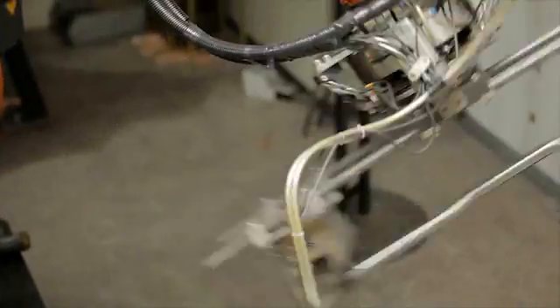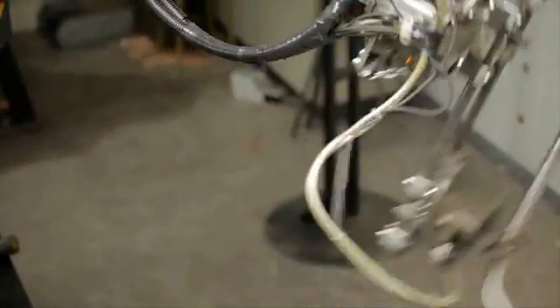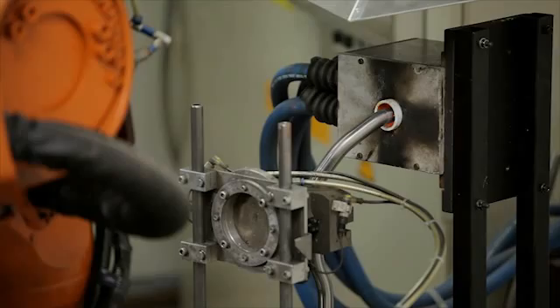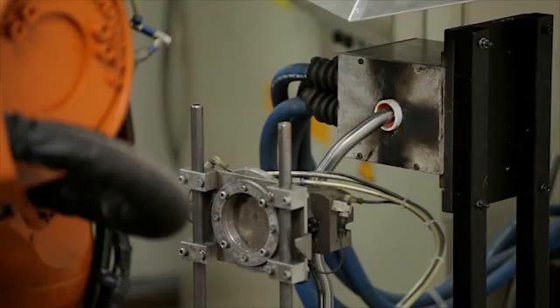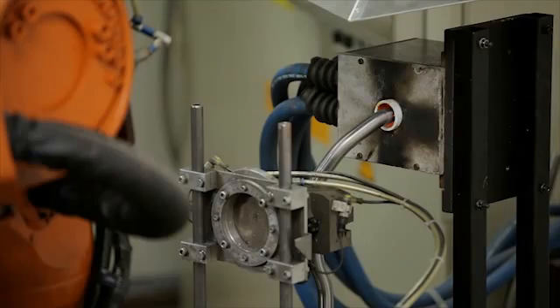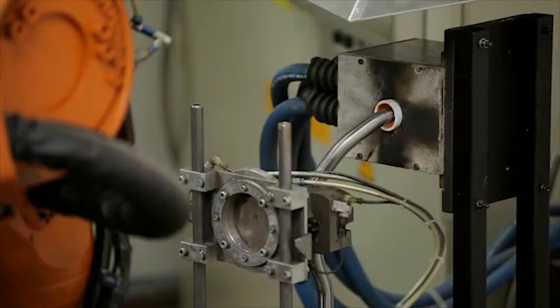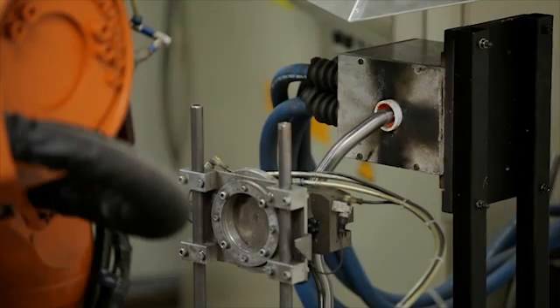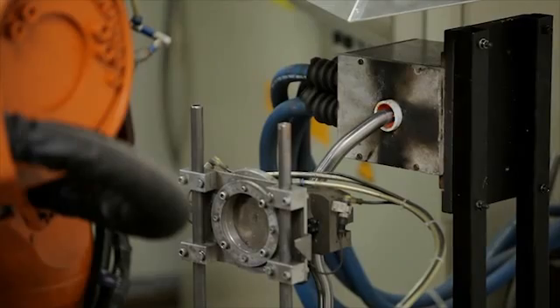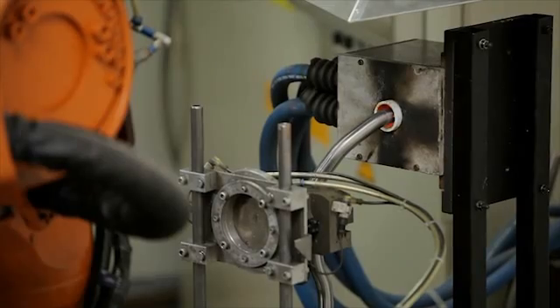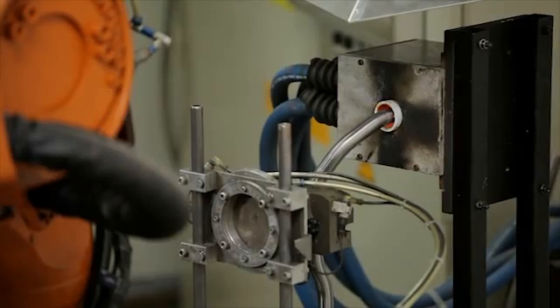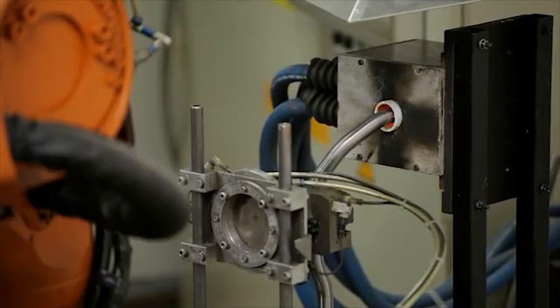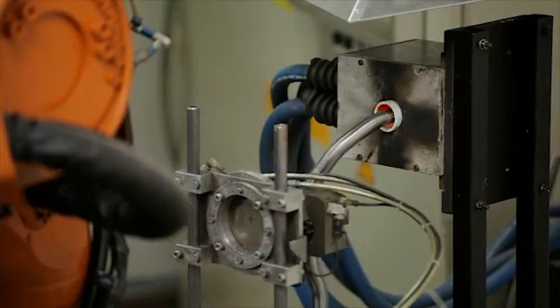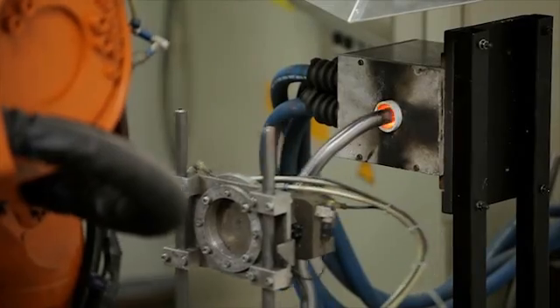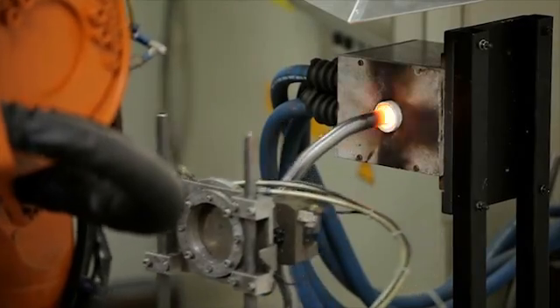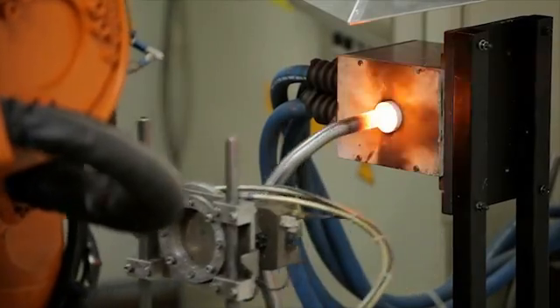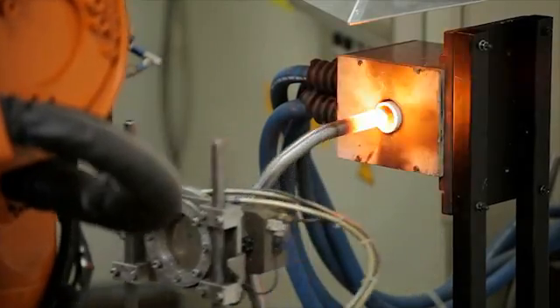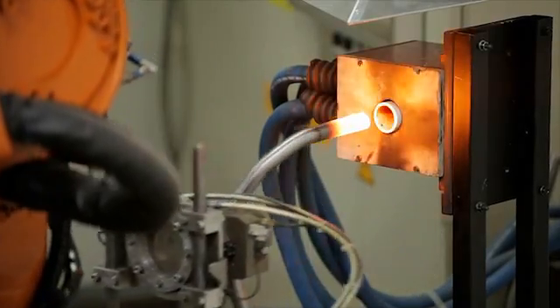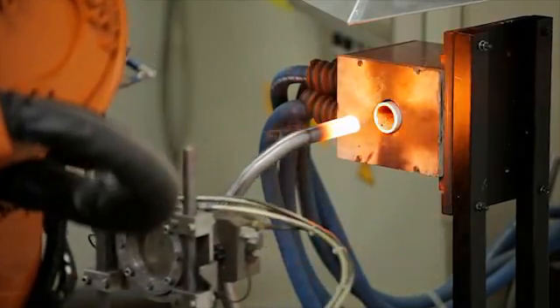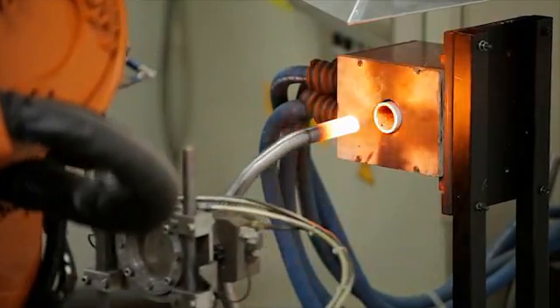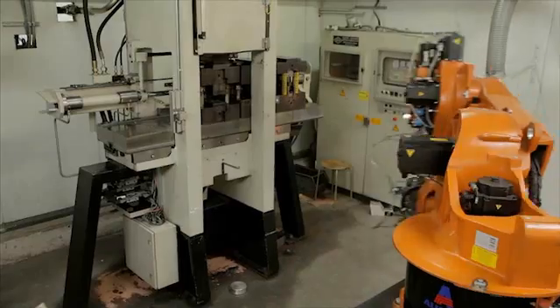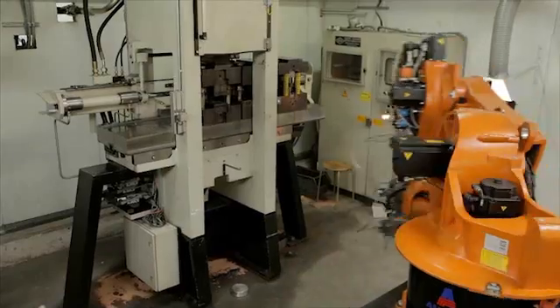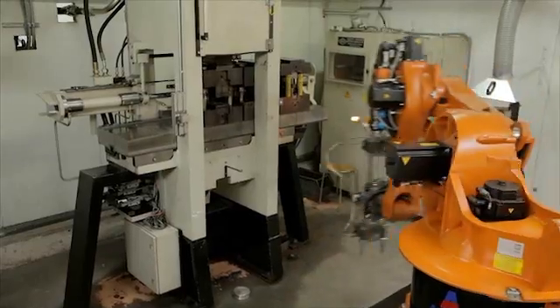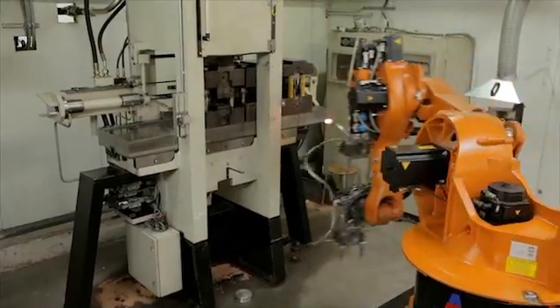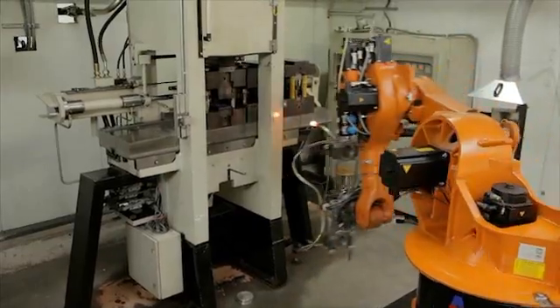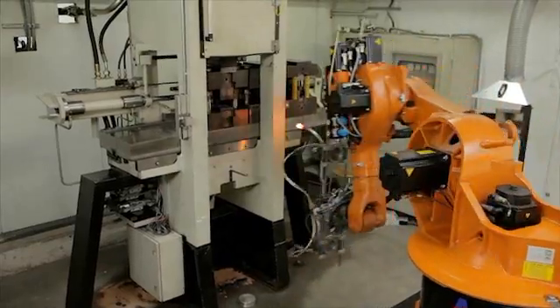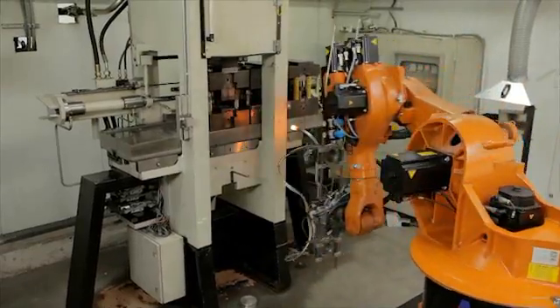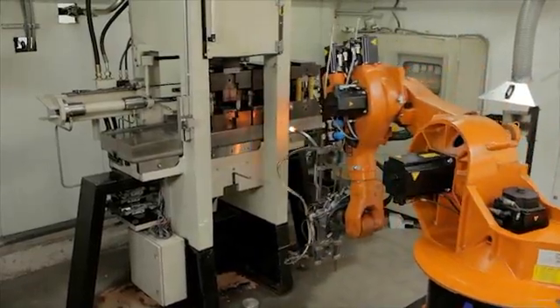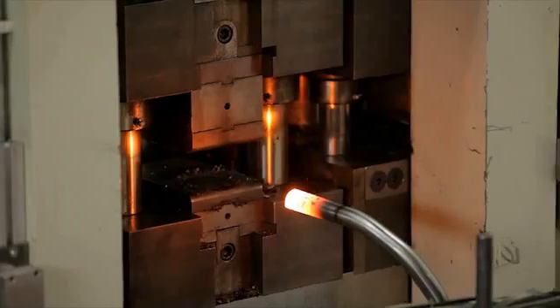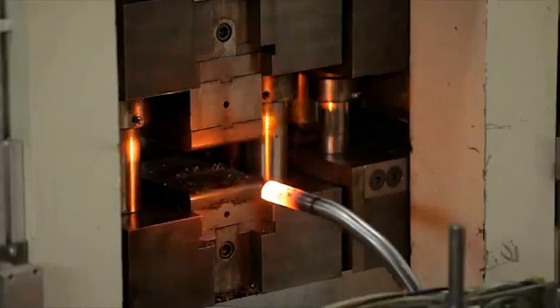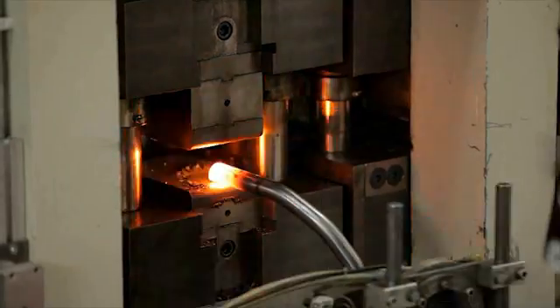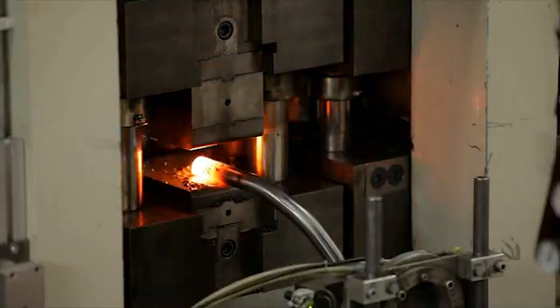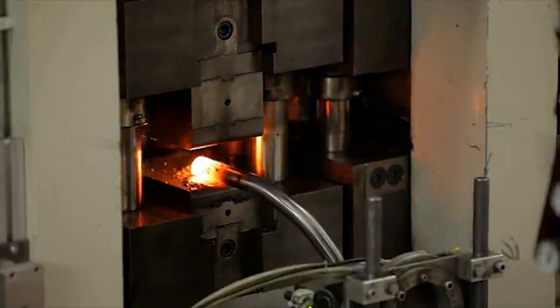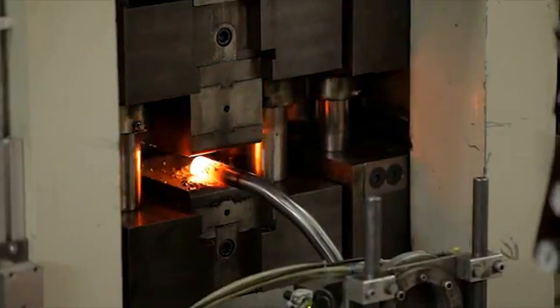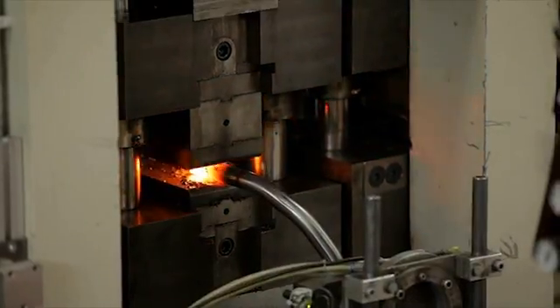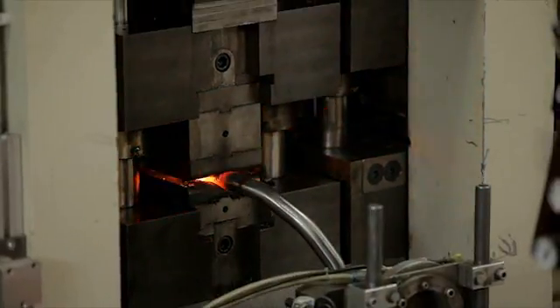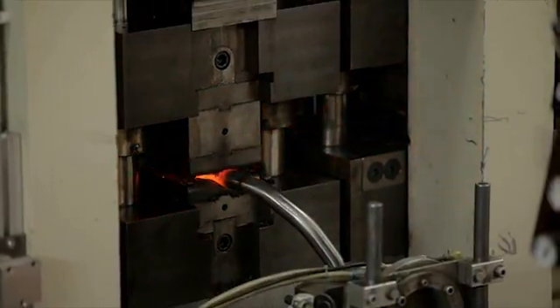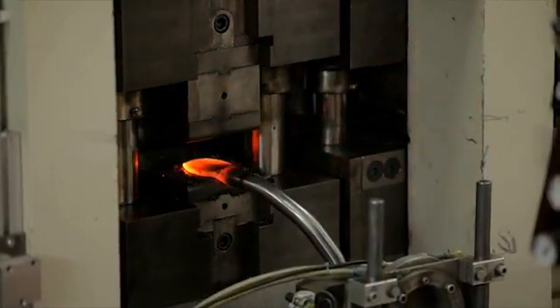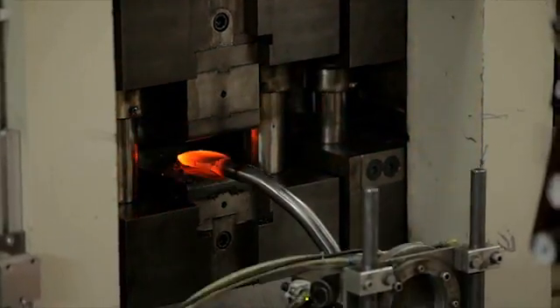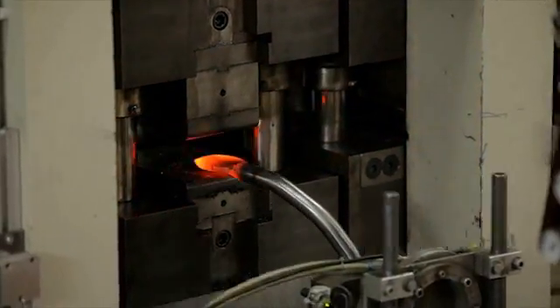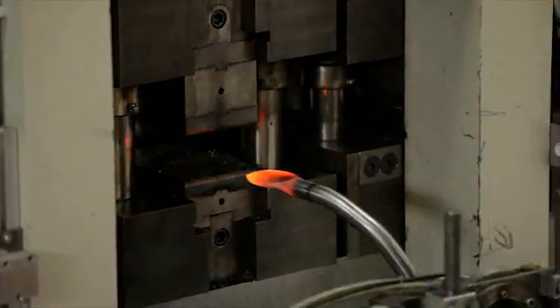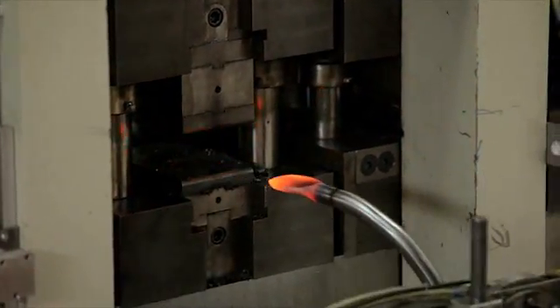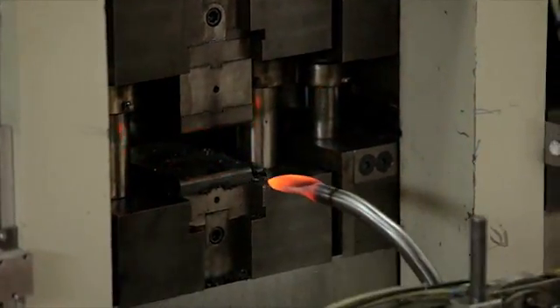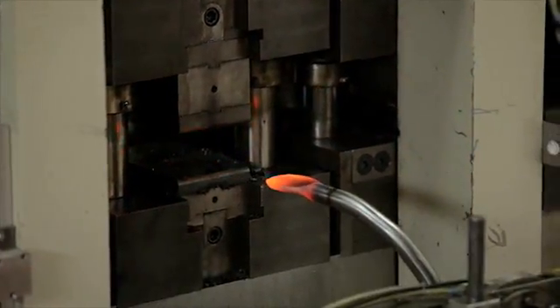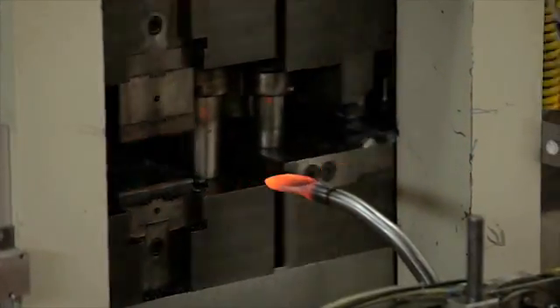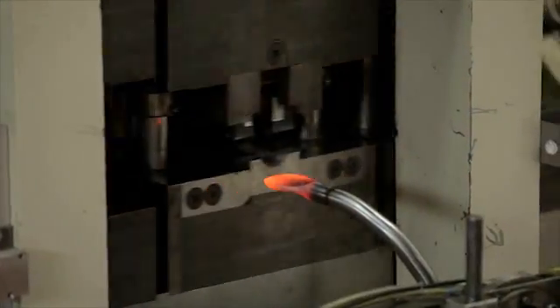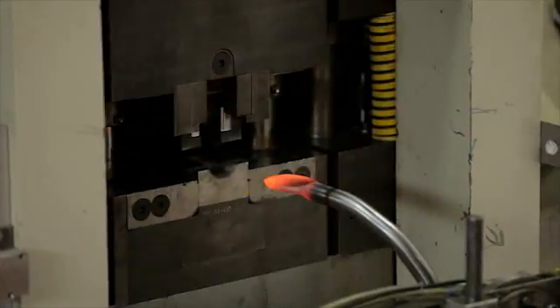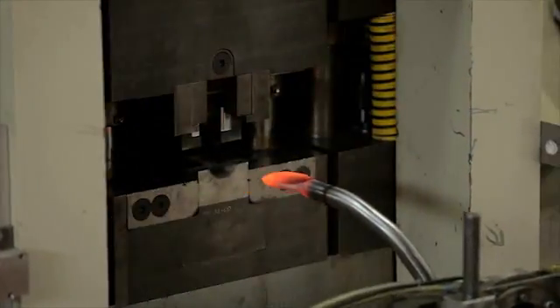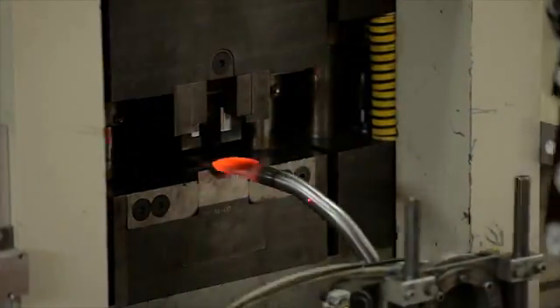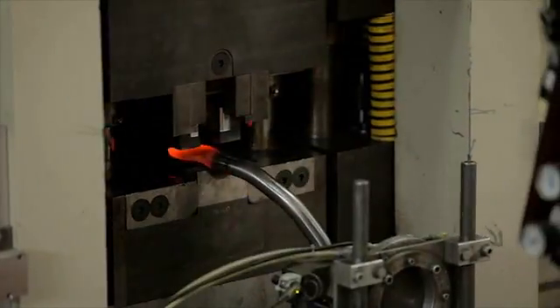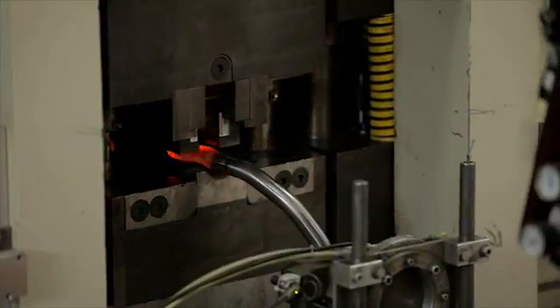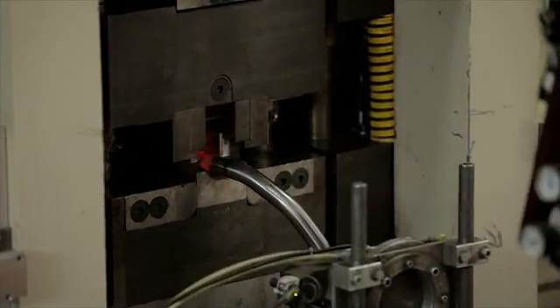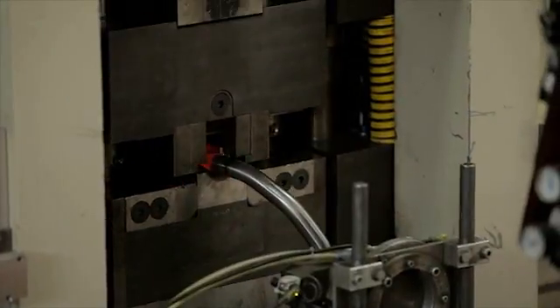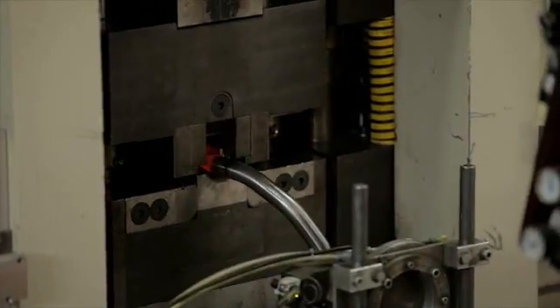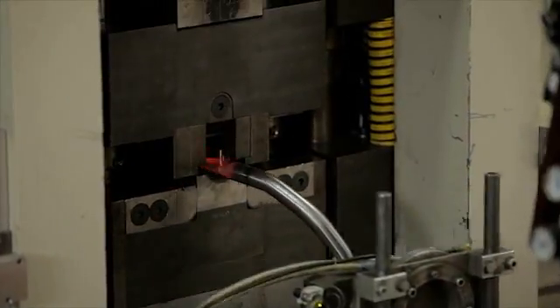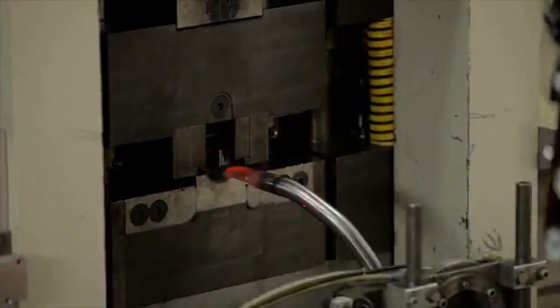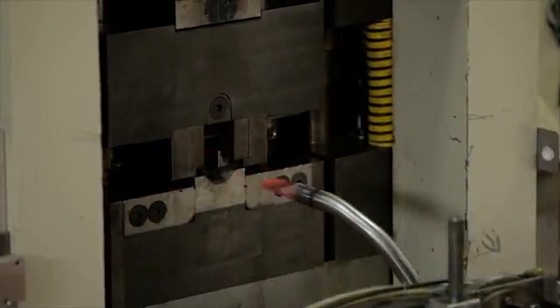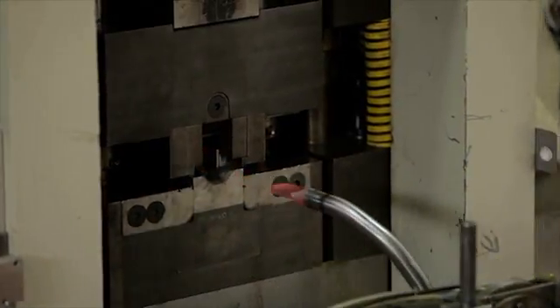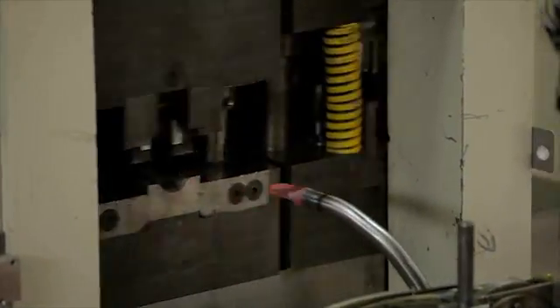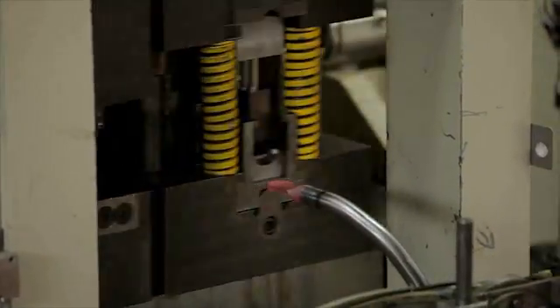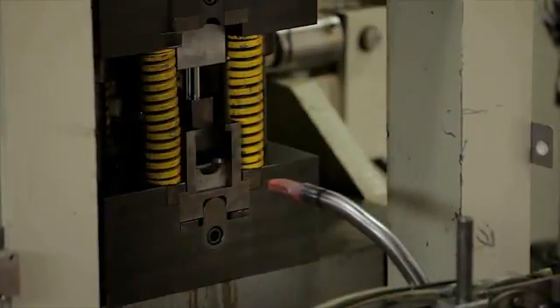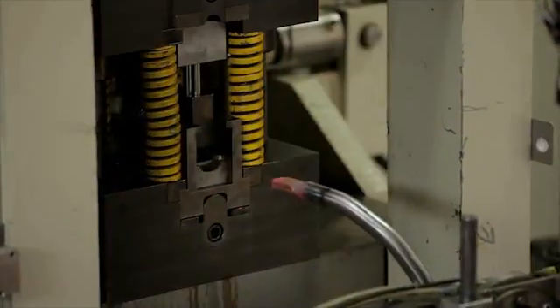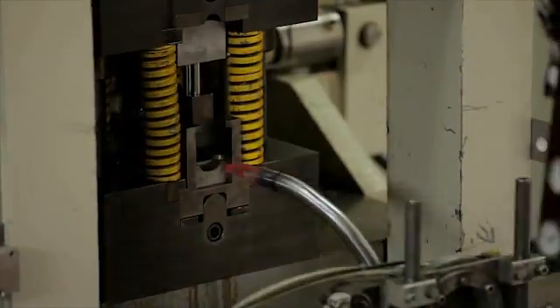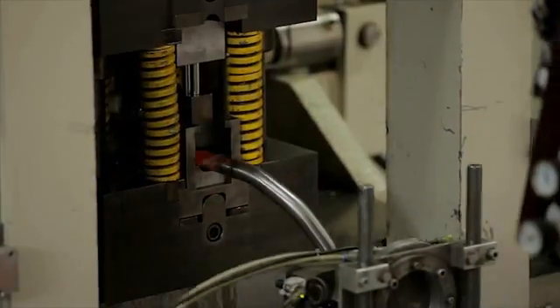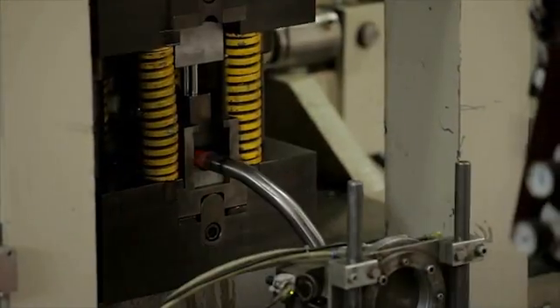This induction coil heats up the ends so that we can press, chip, and punch them.